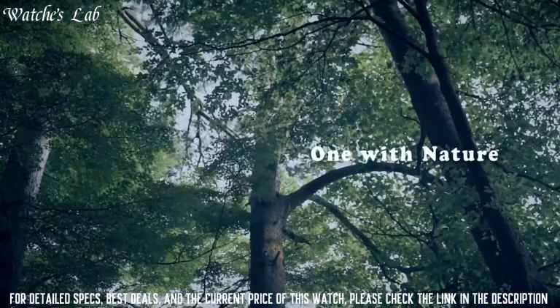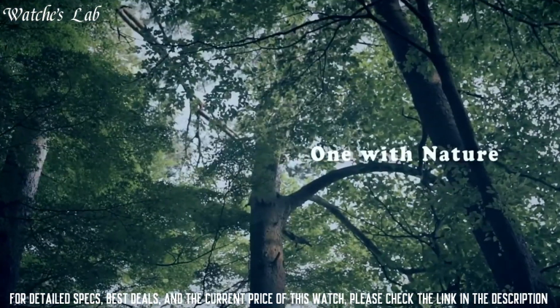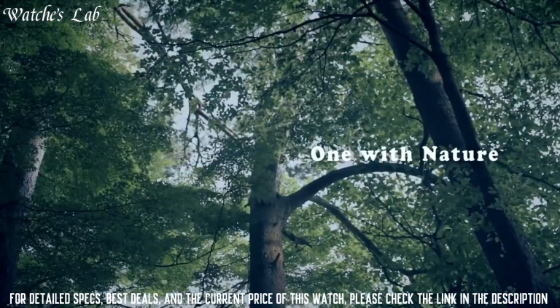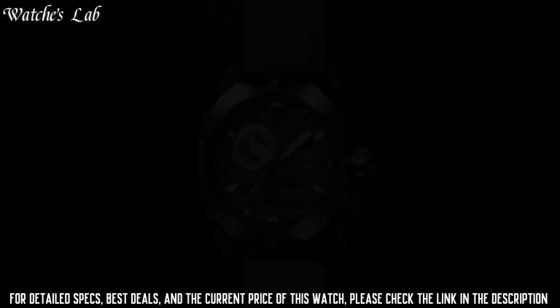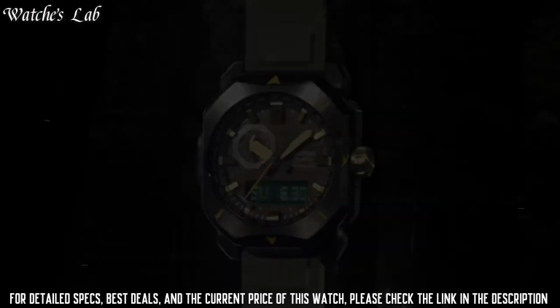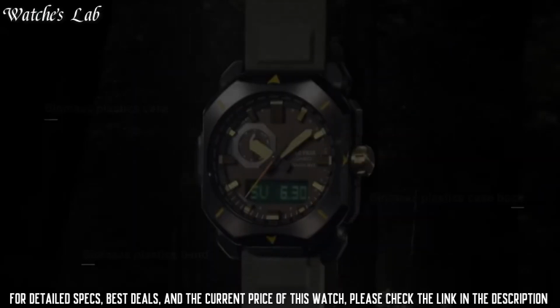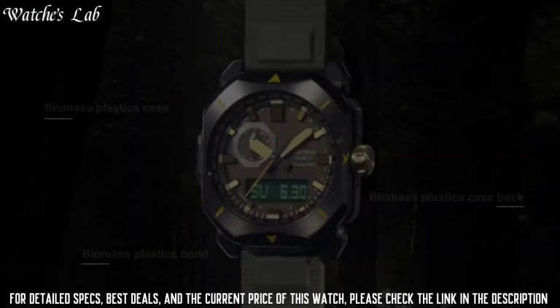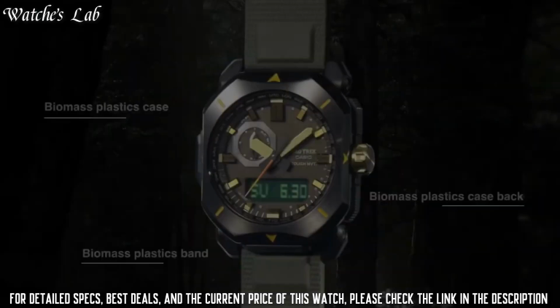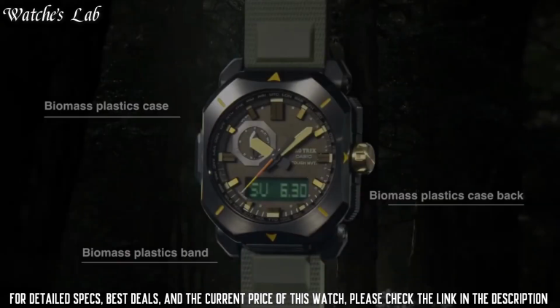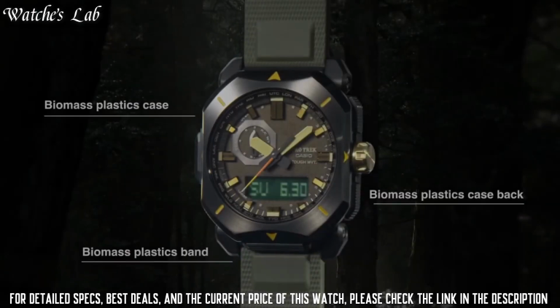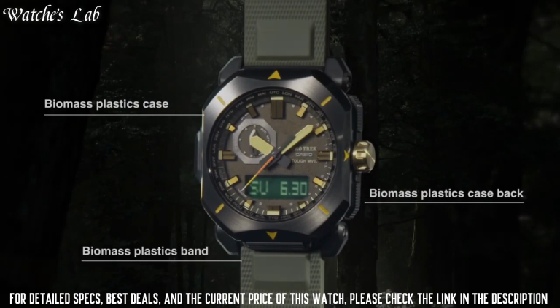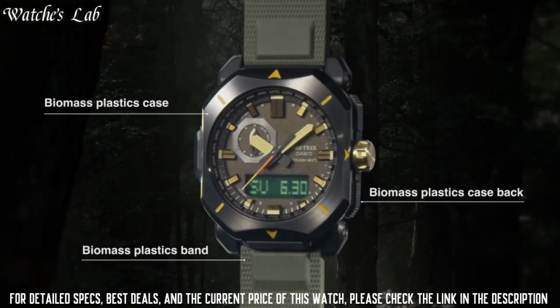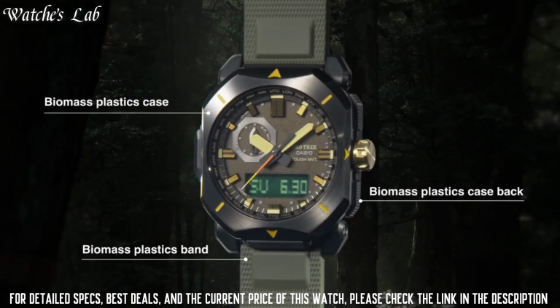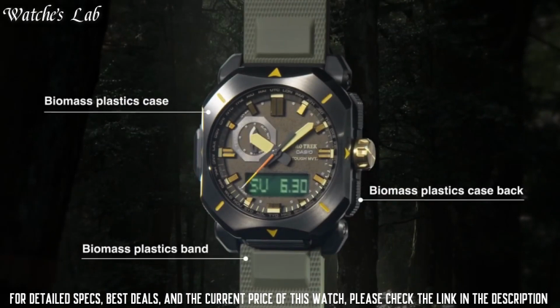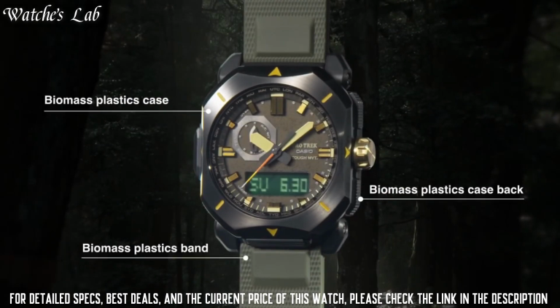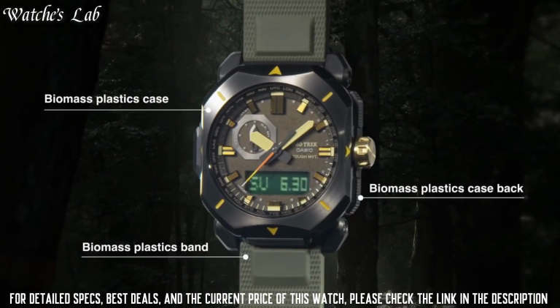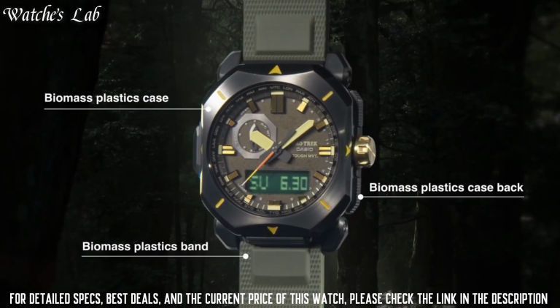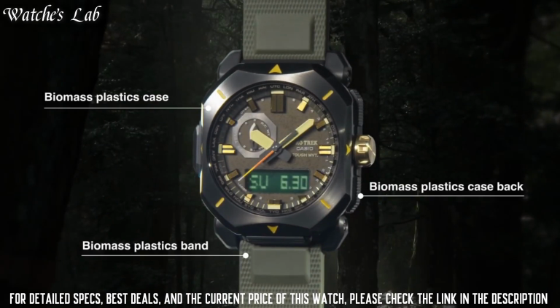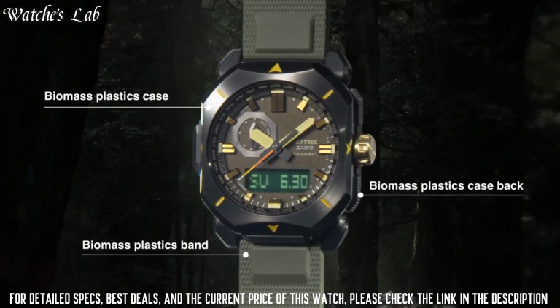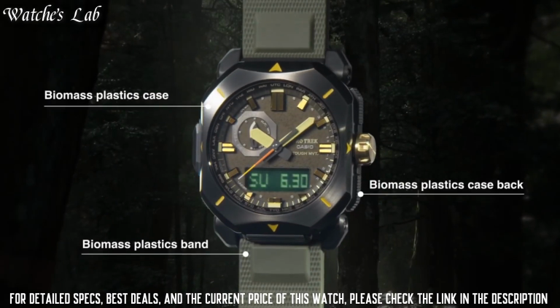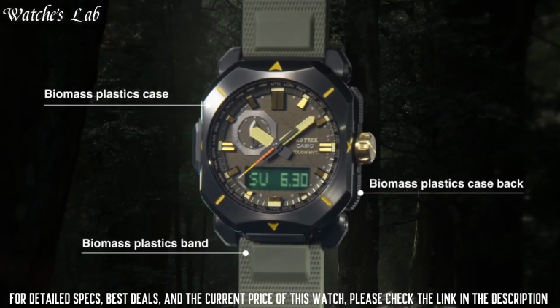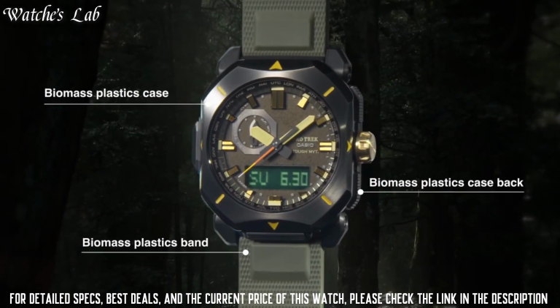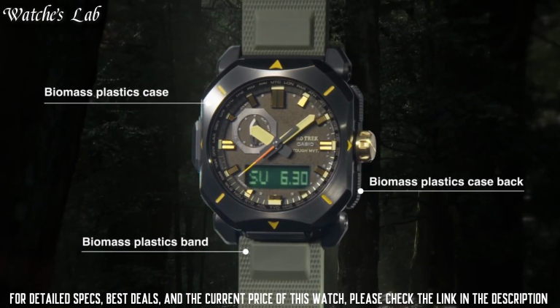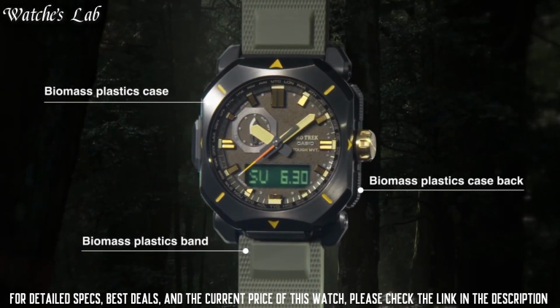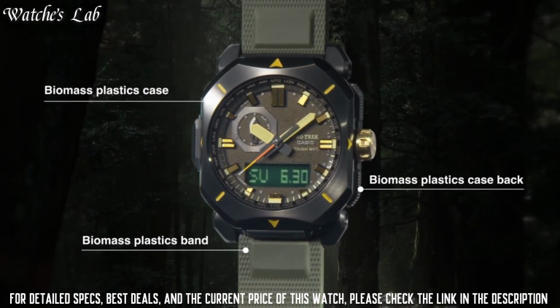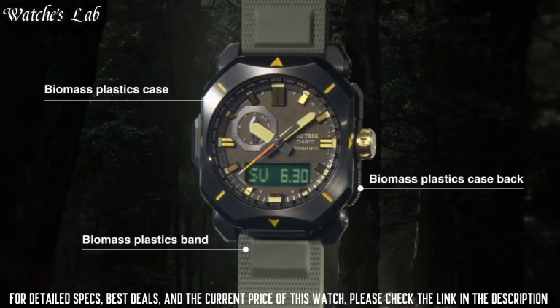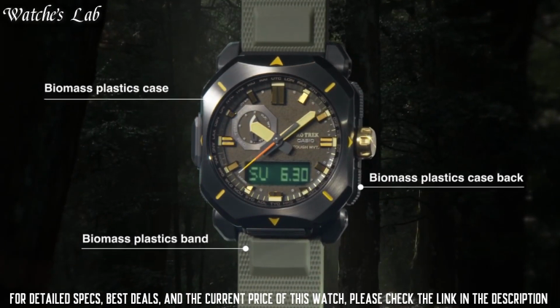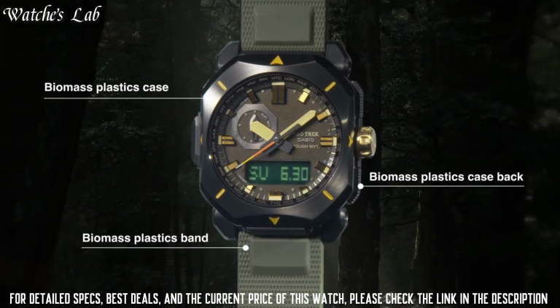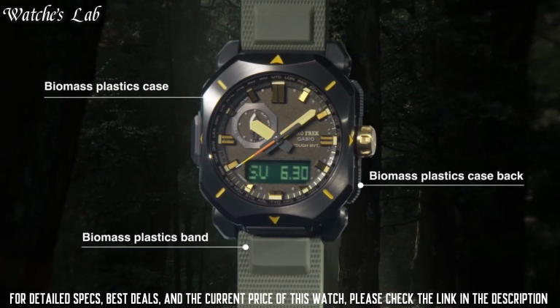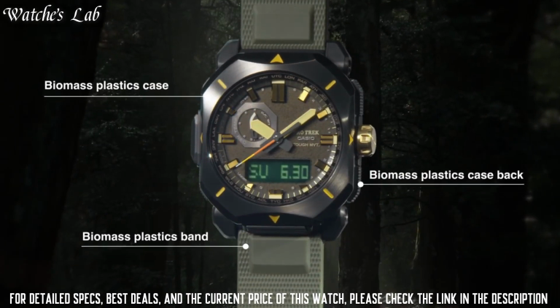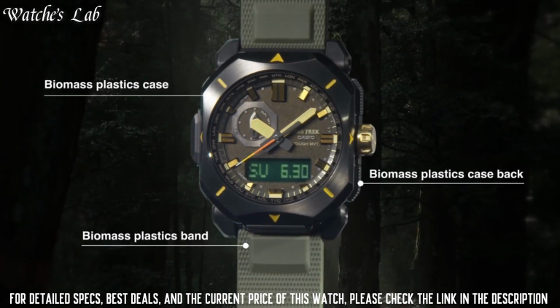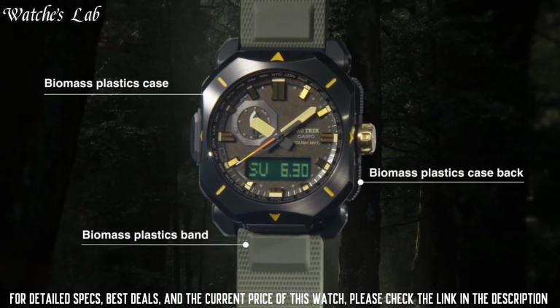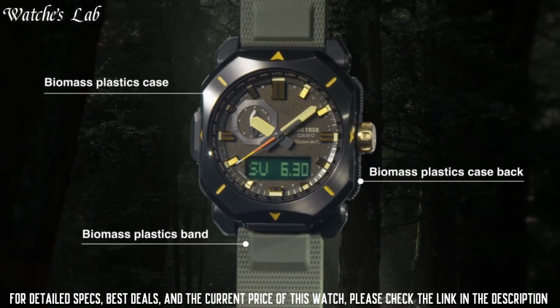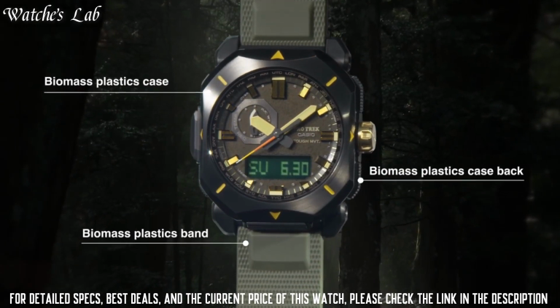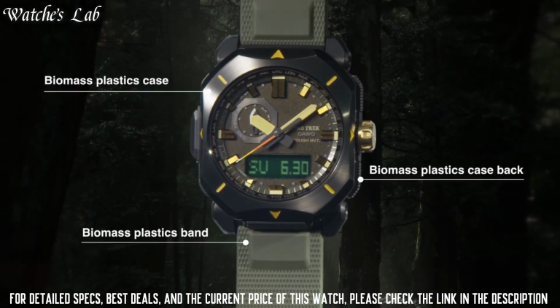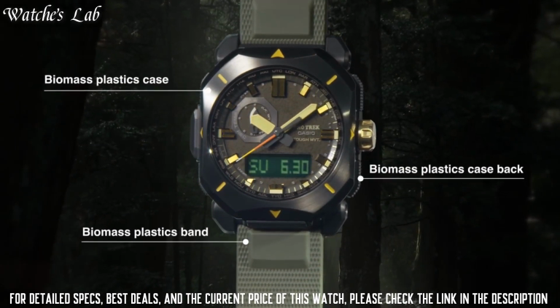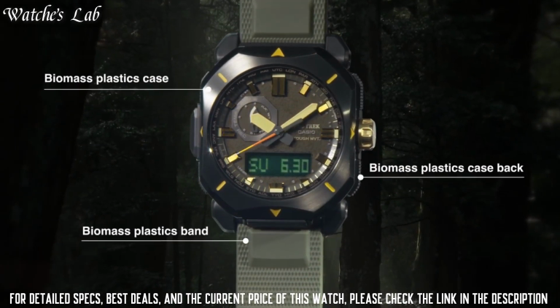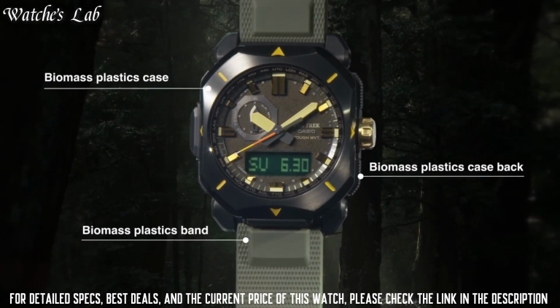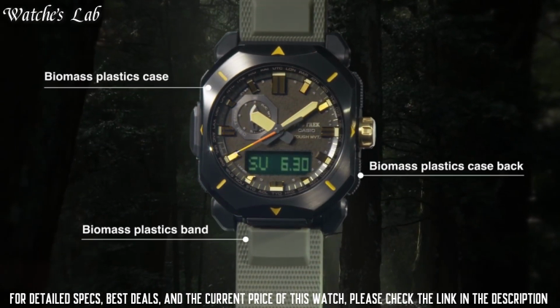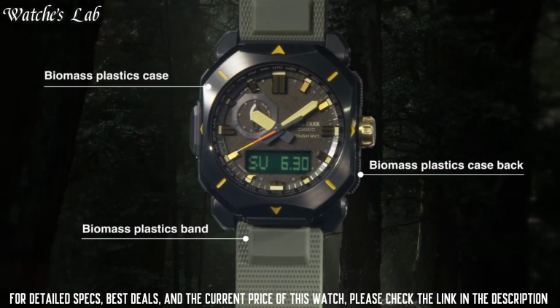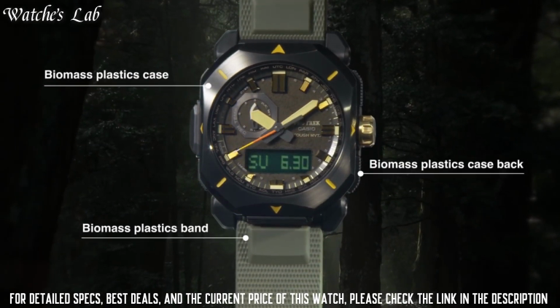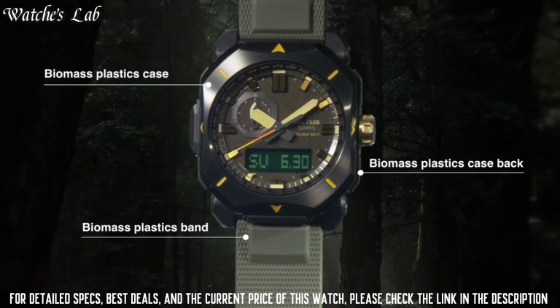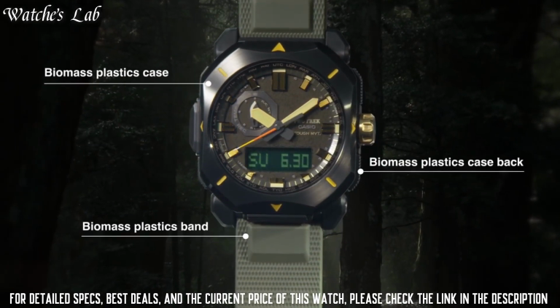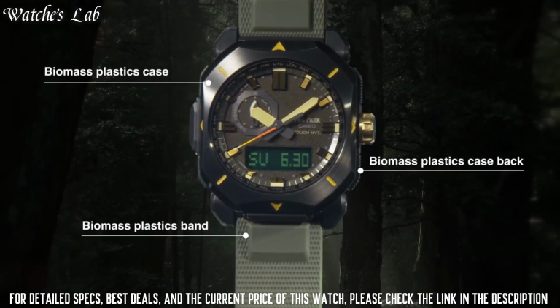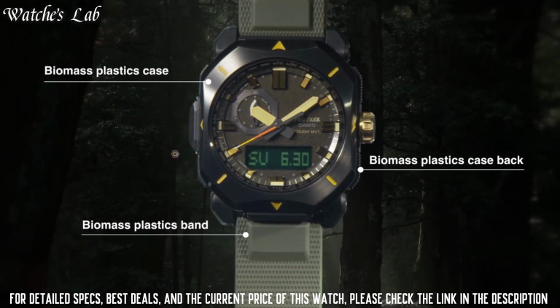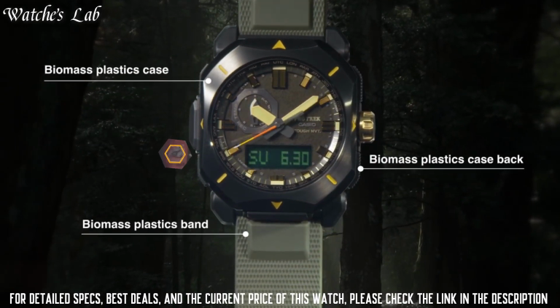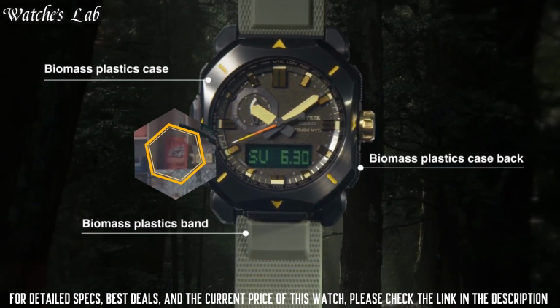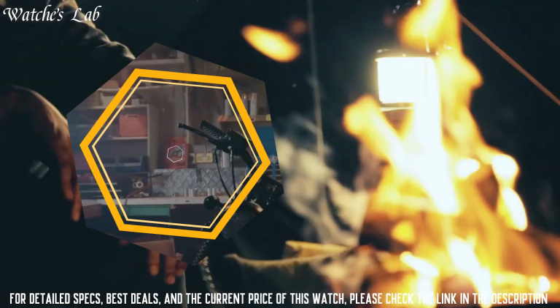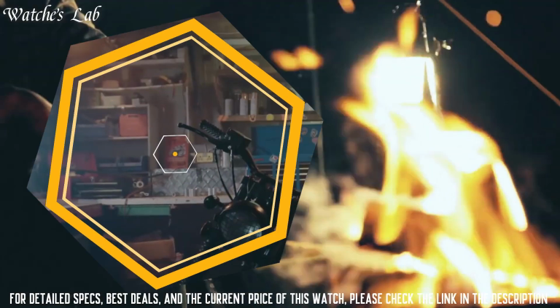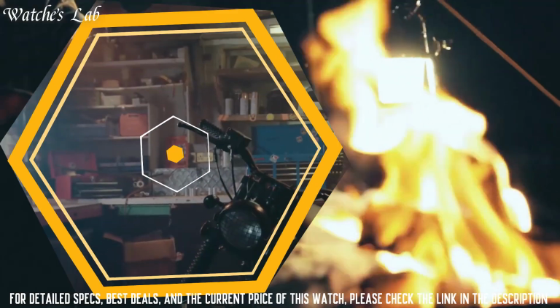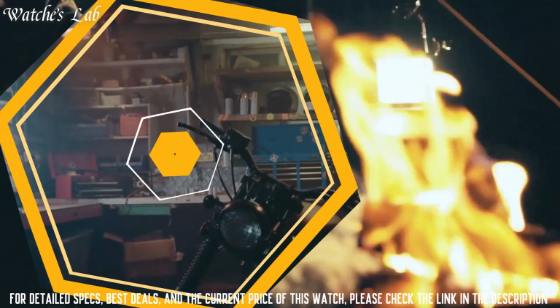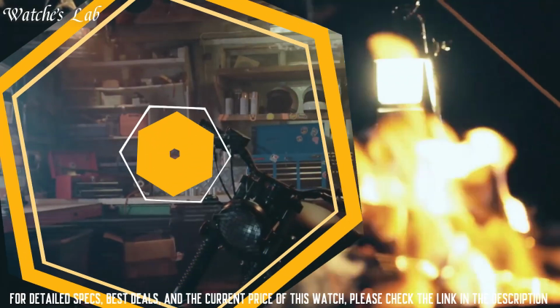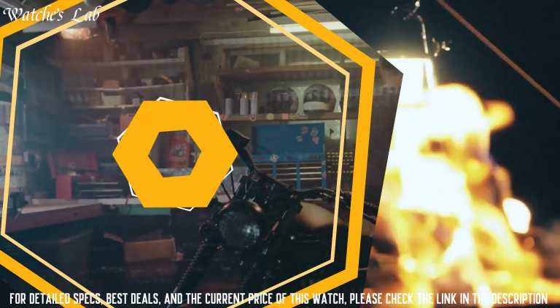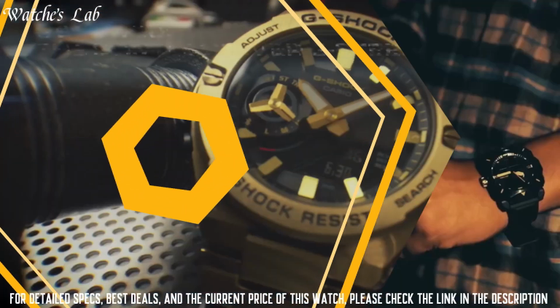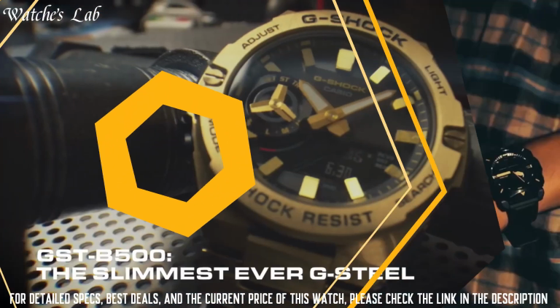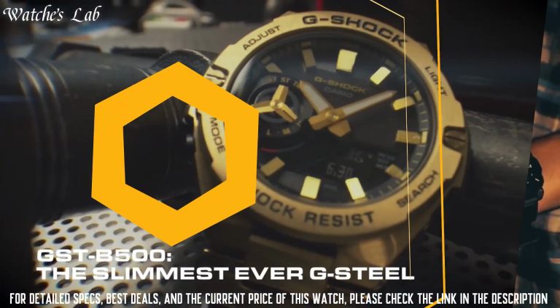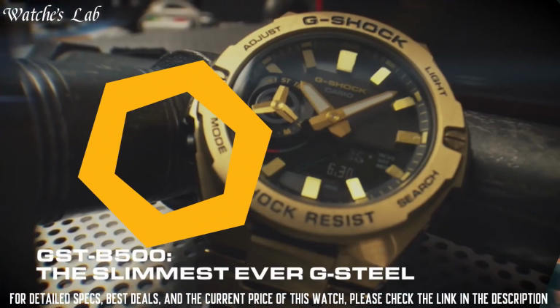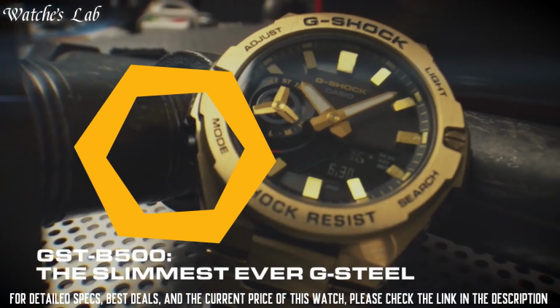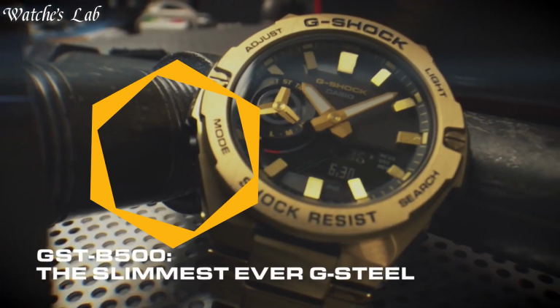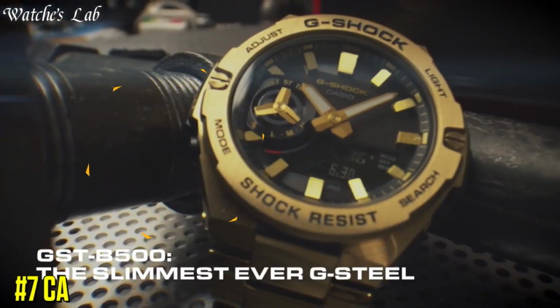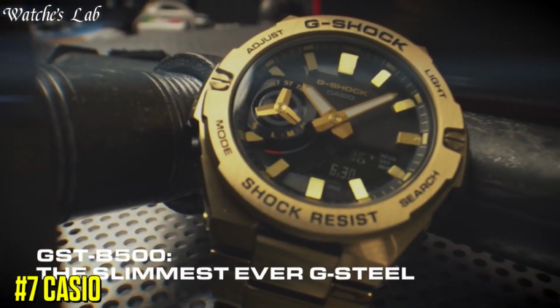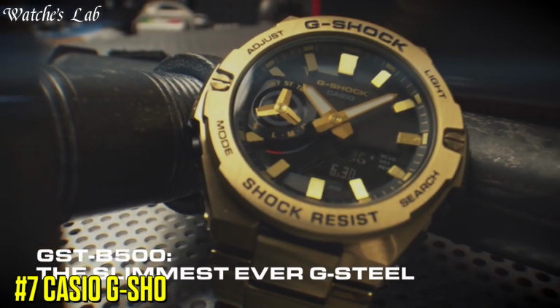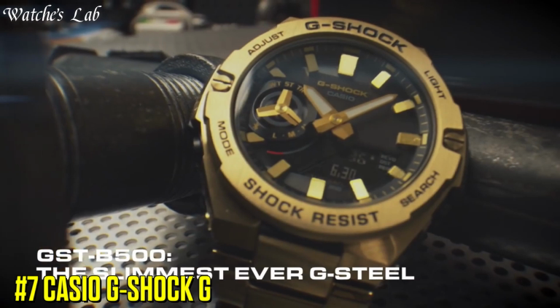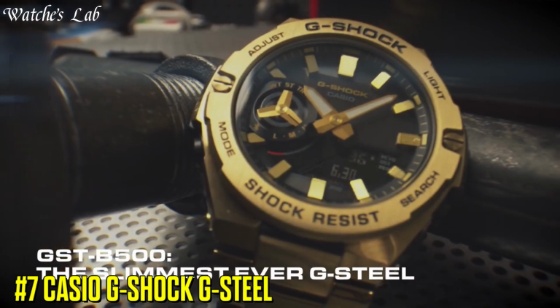It is equipped with Japanese solar quartz movement and .5673 caliber.